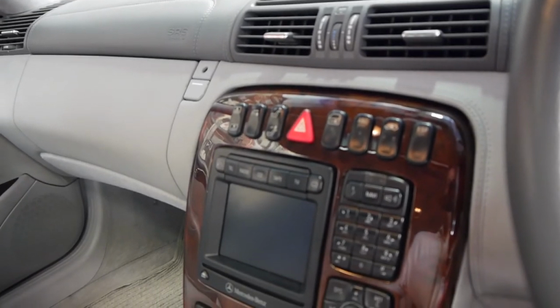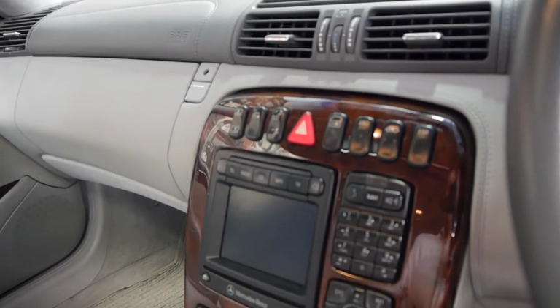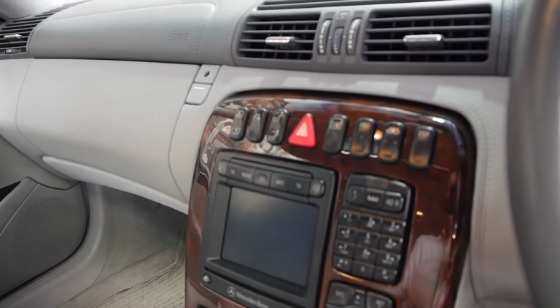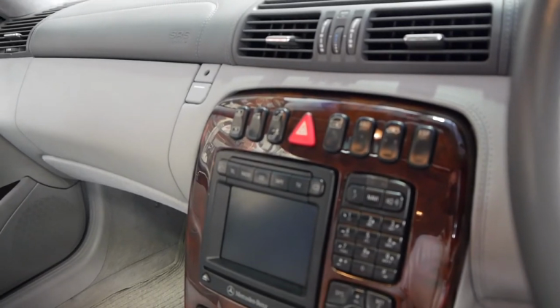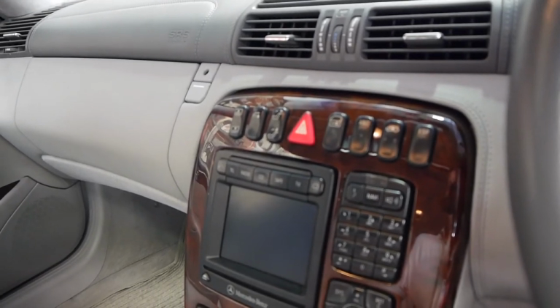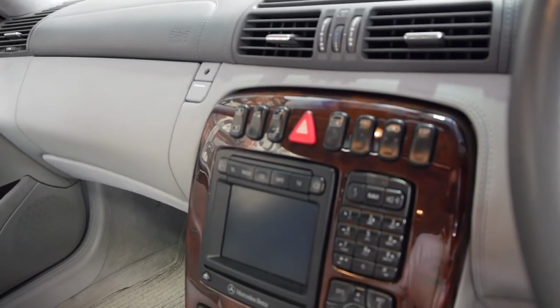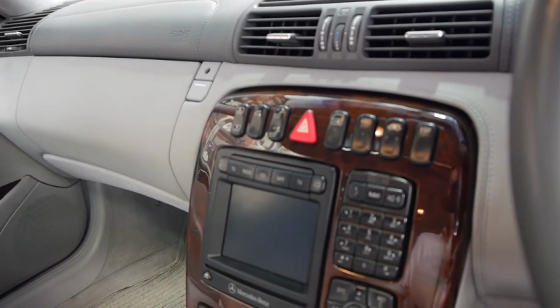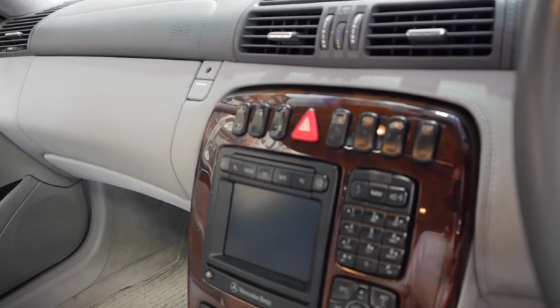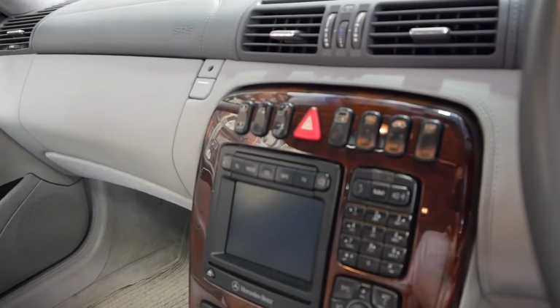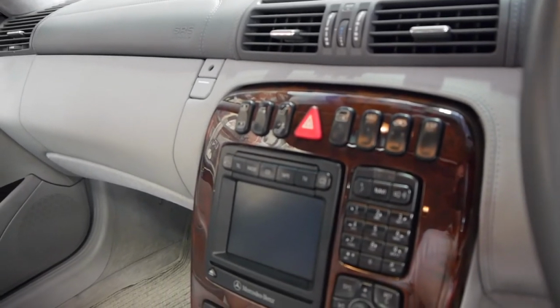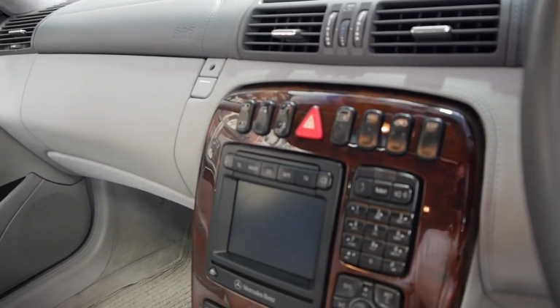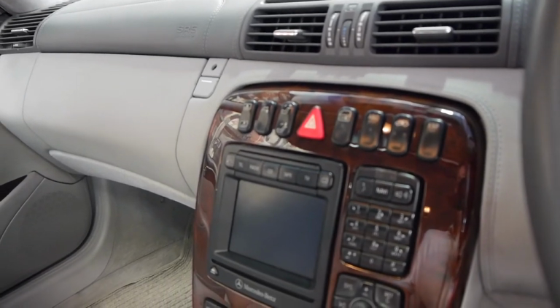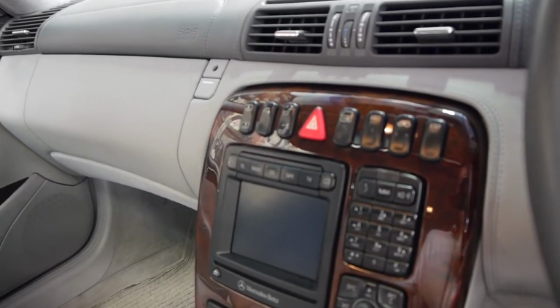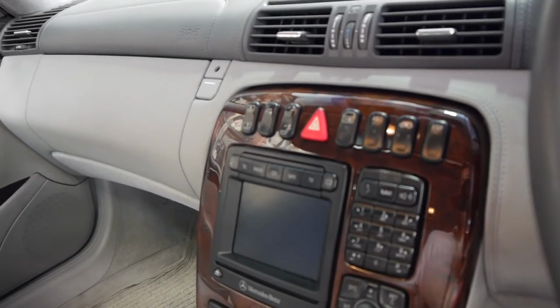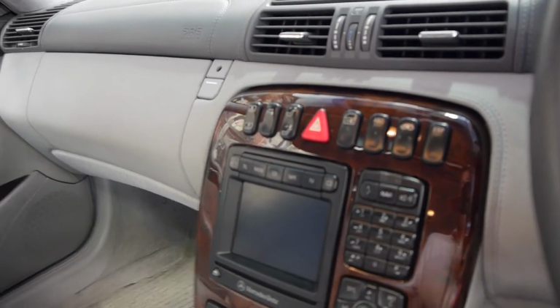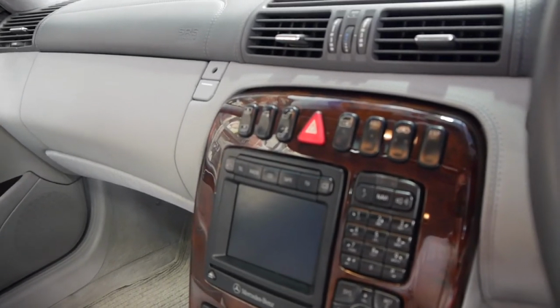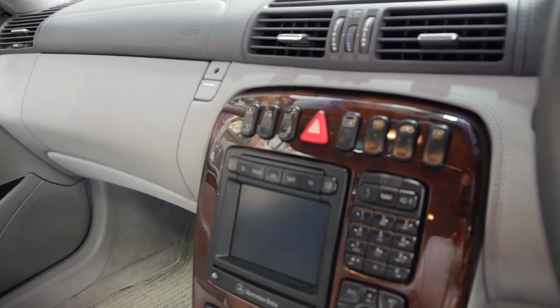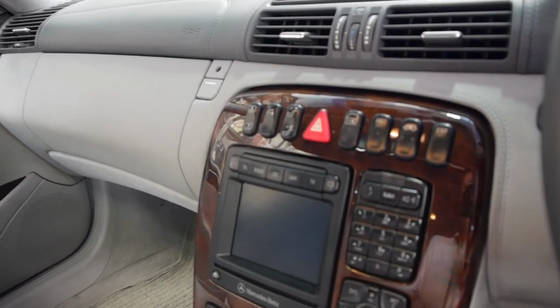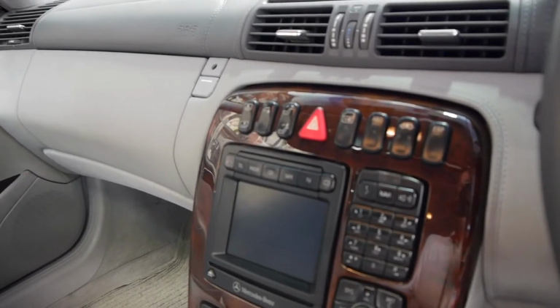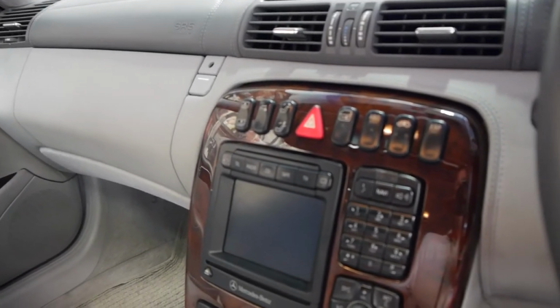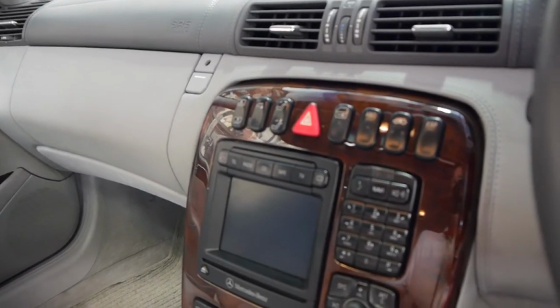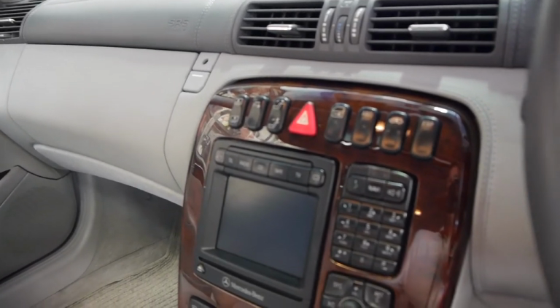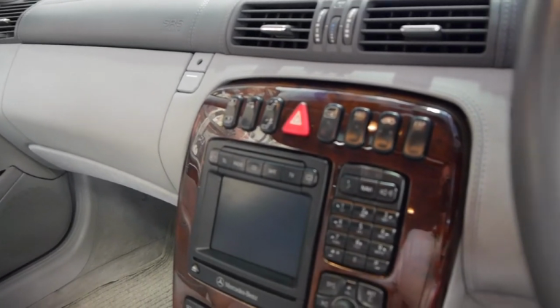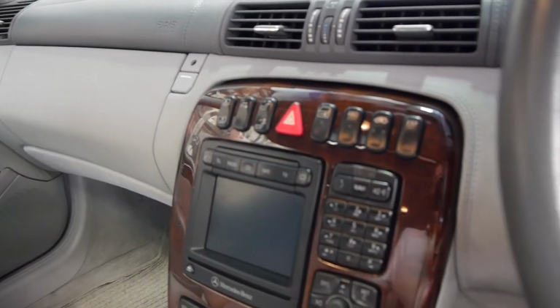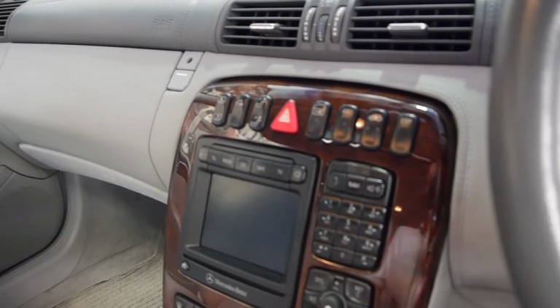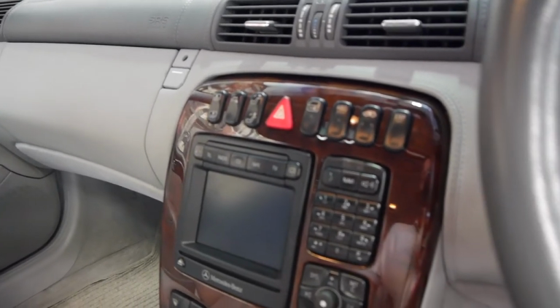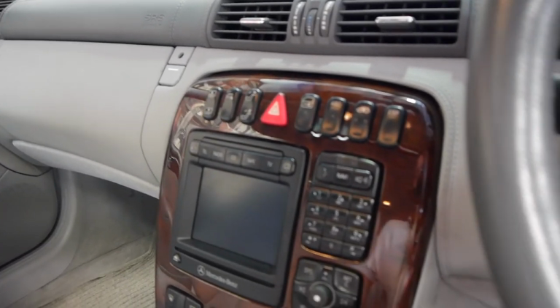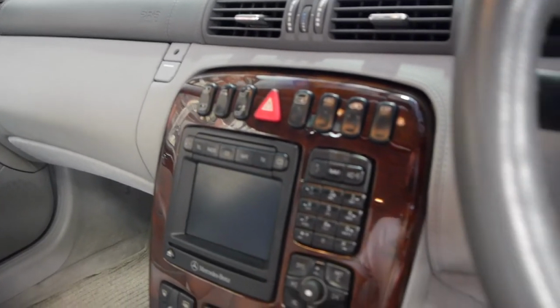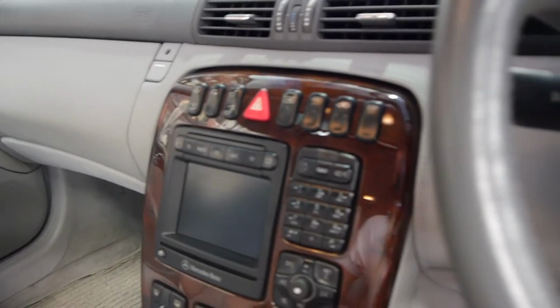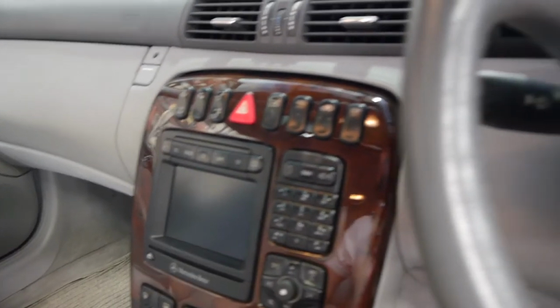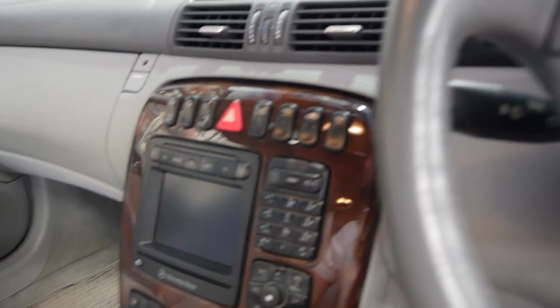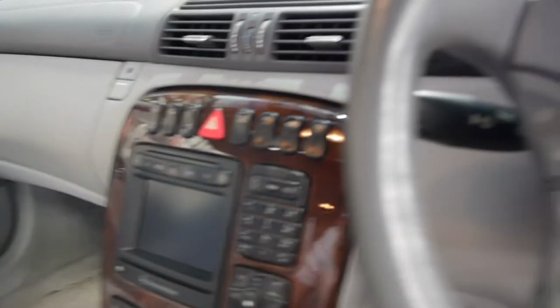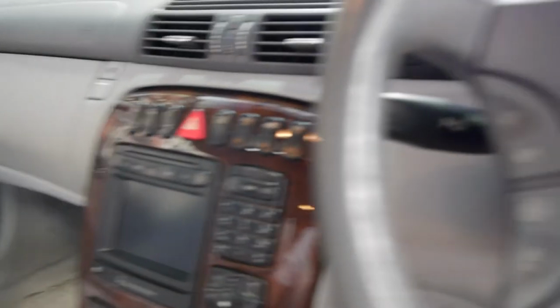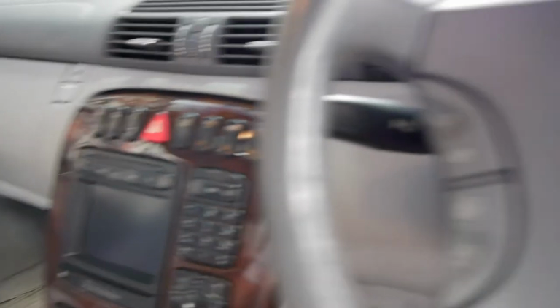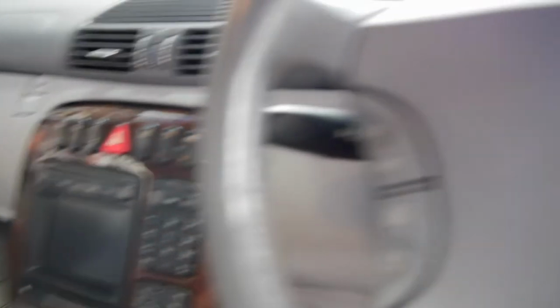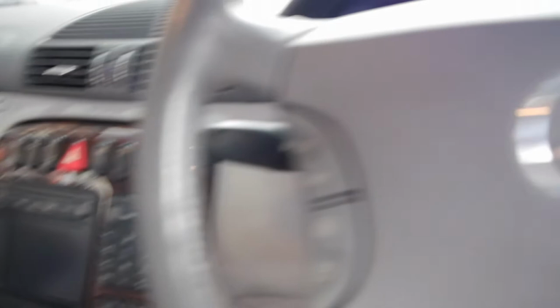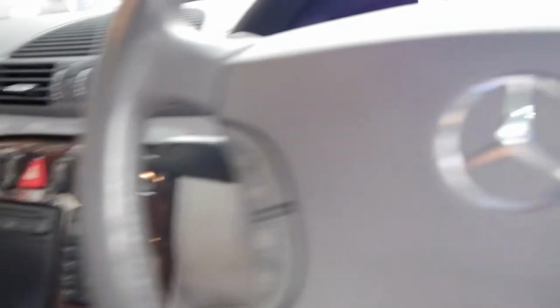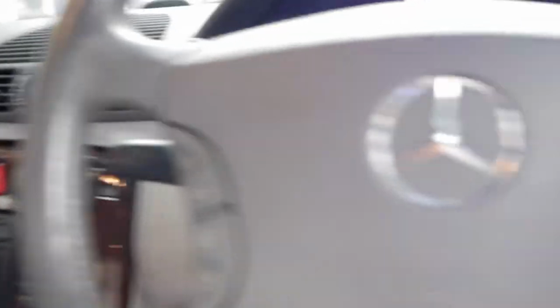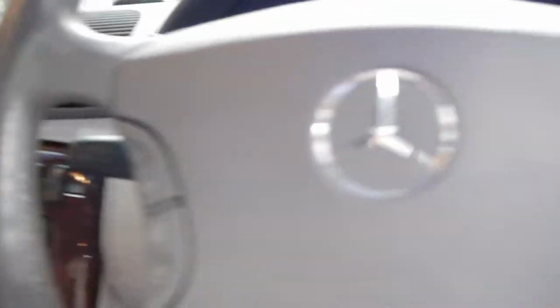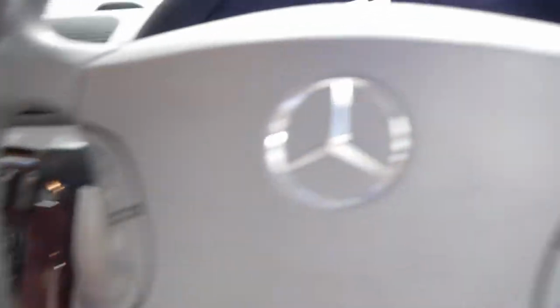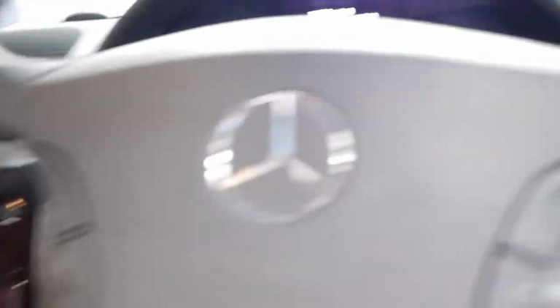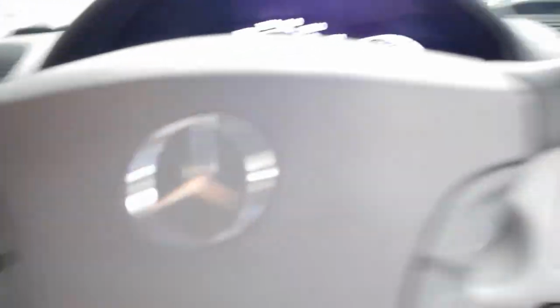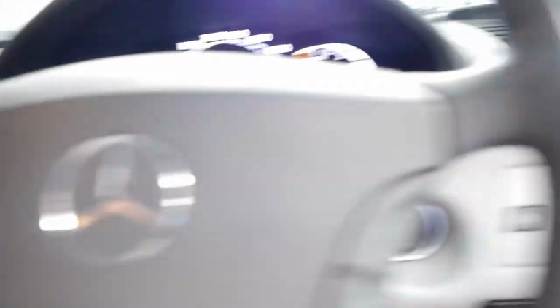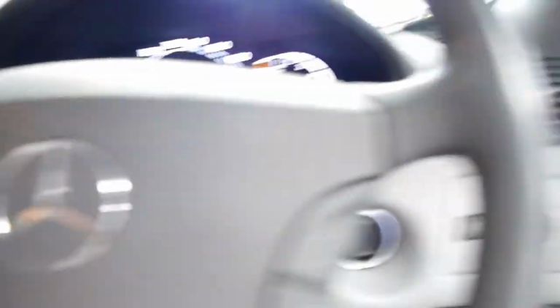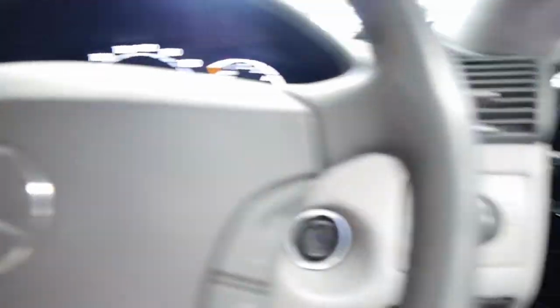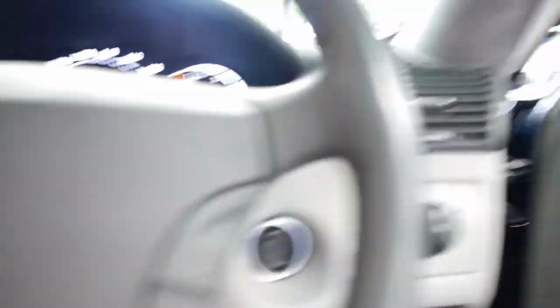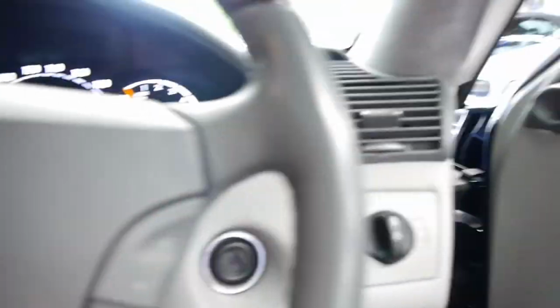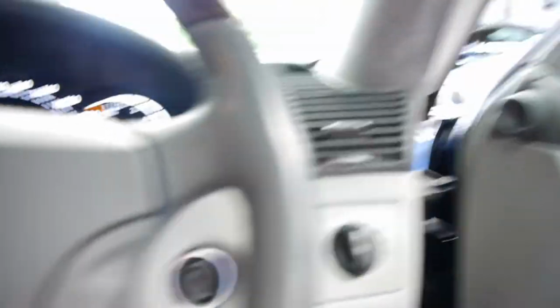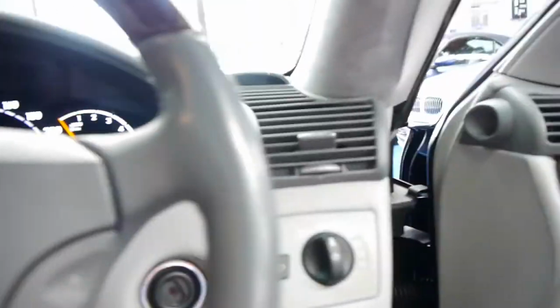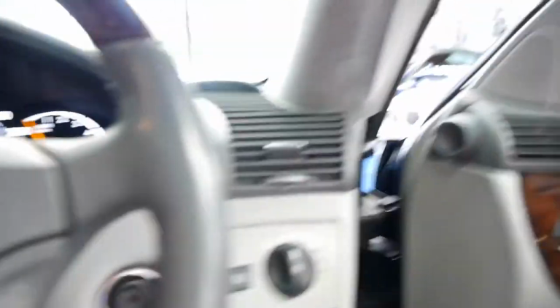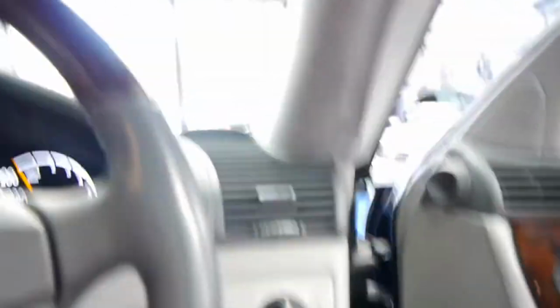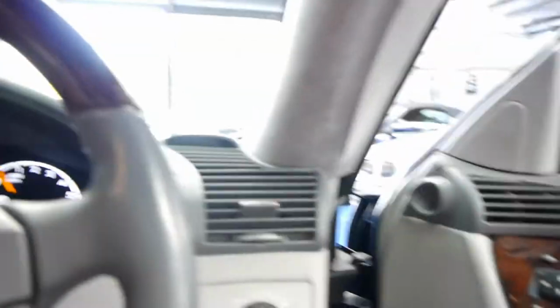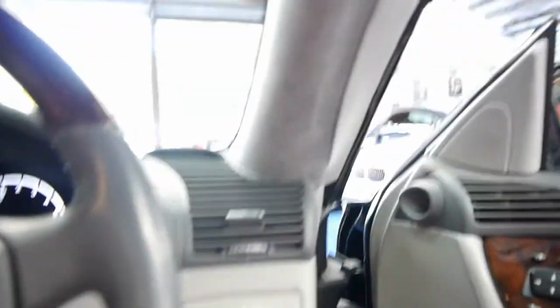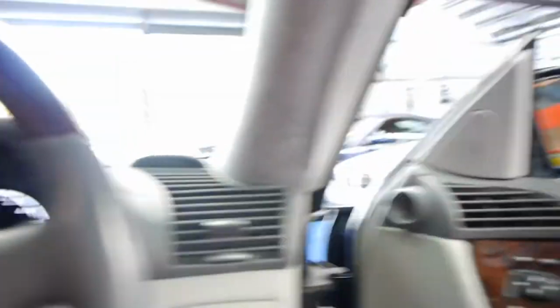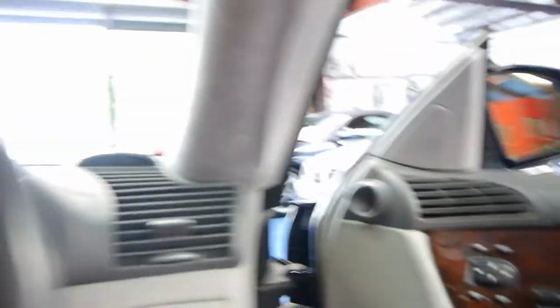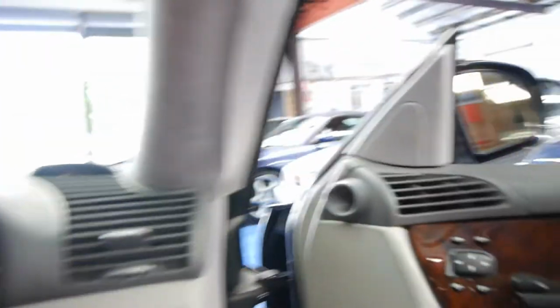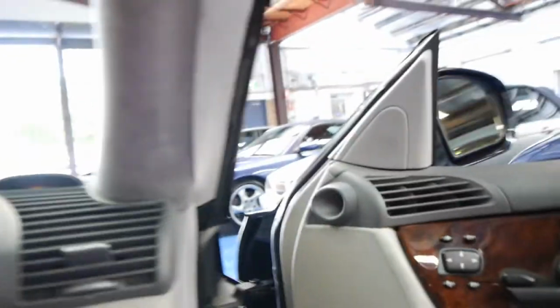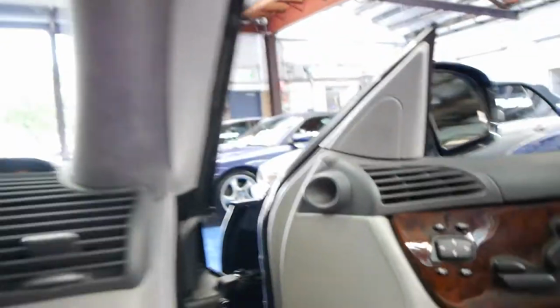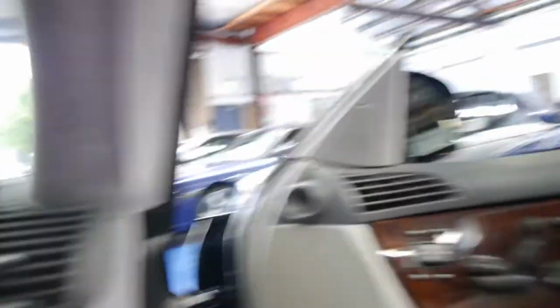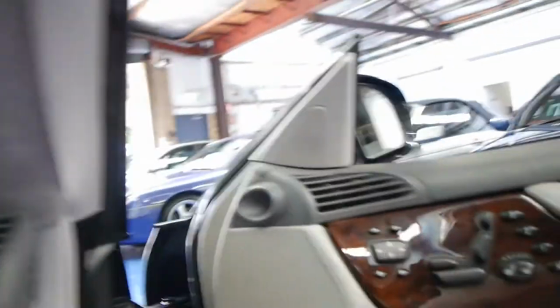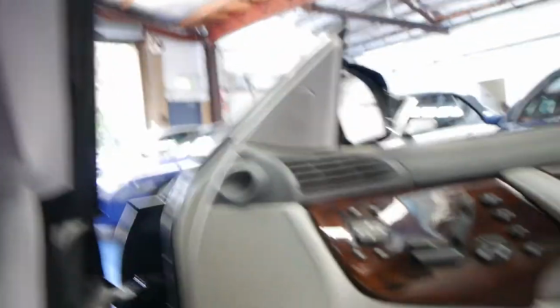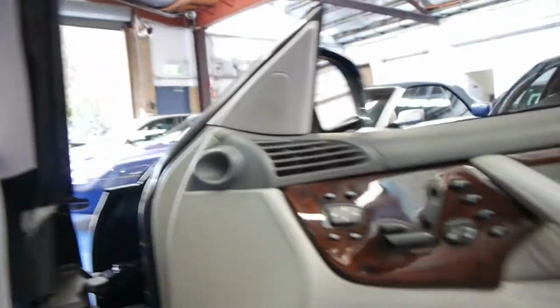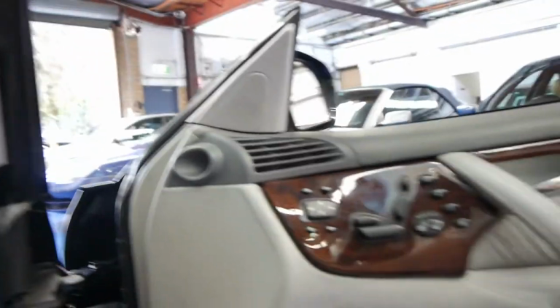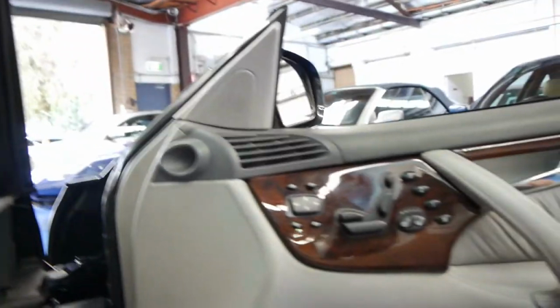The air suspension and hydraulic suspension work absolutely perfectly. The navigation works as well — it's got the CD in there.